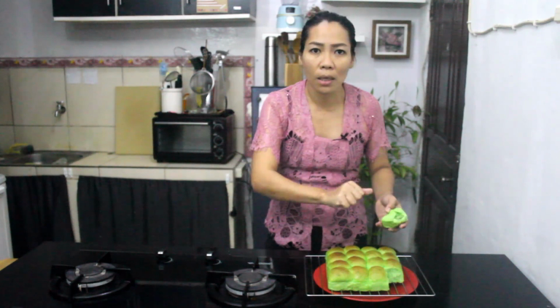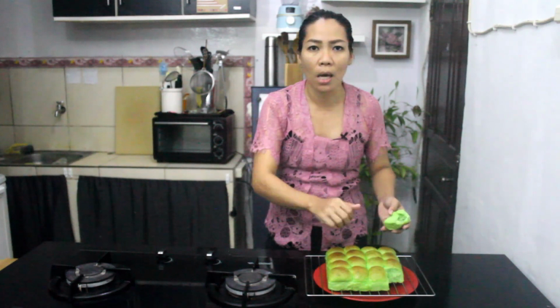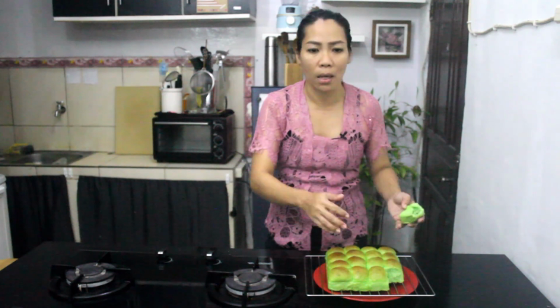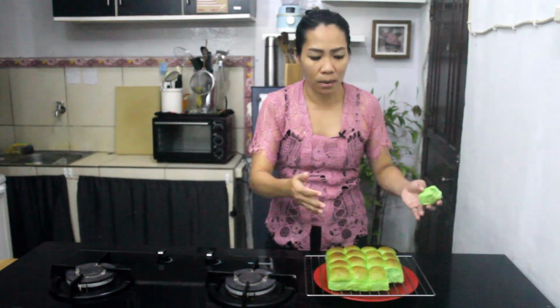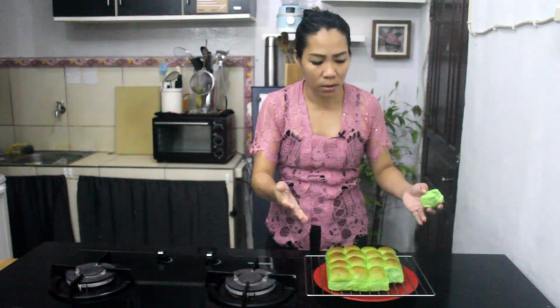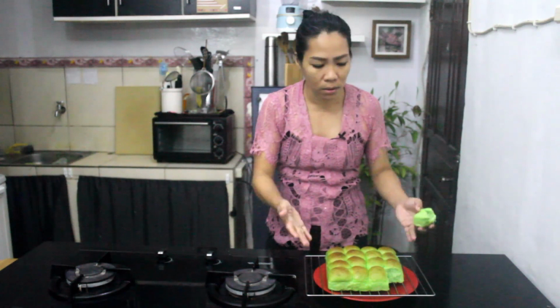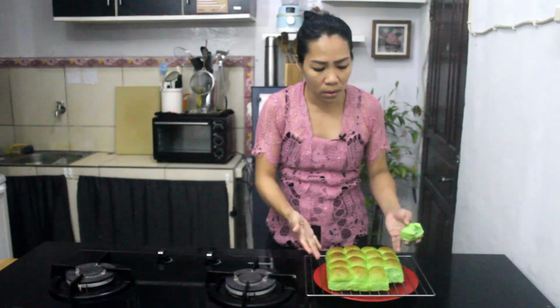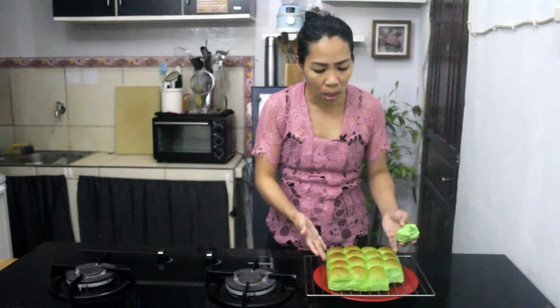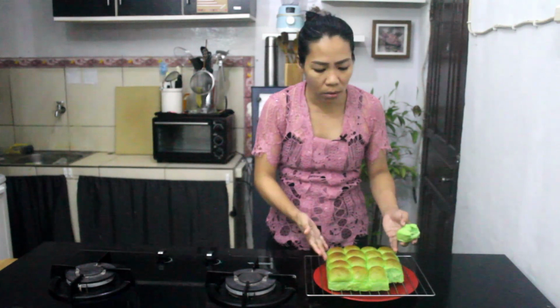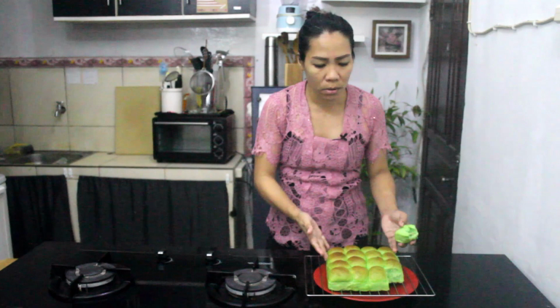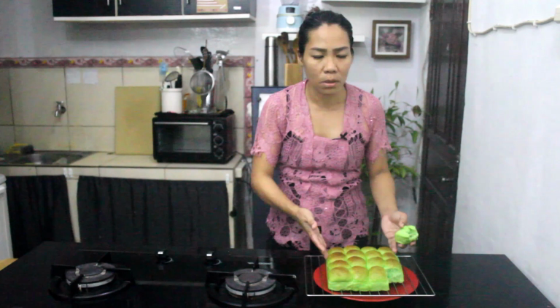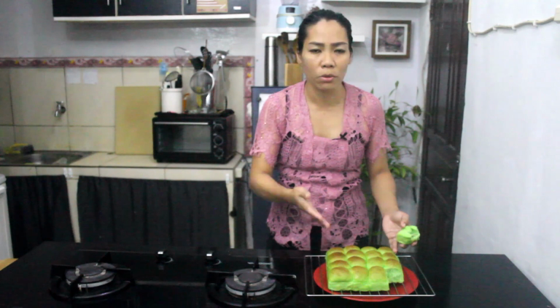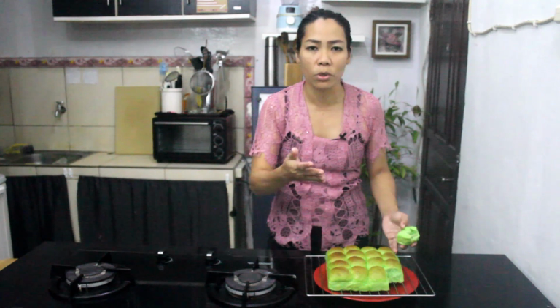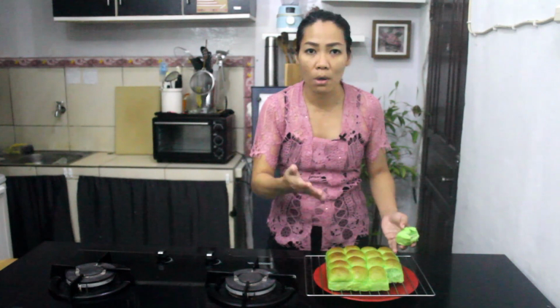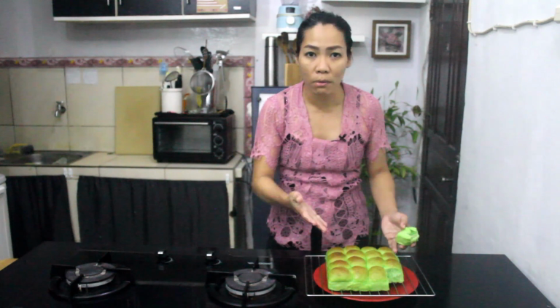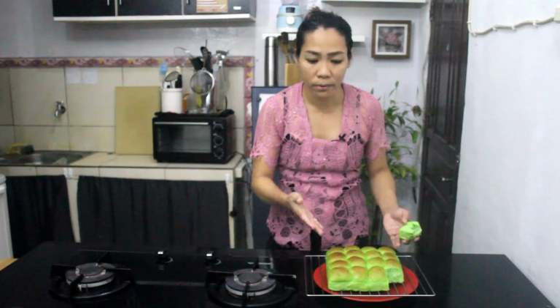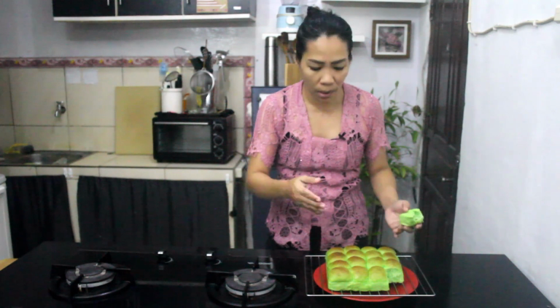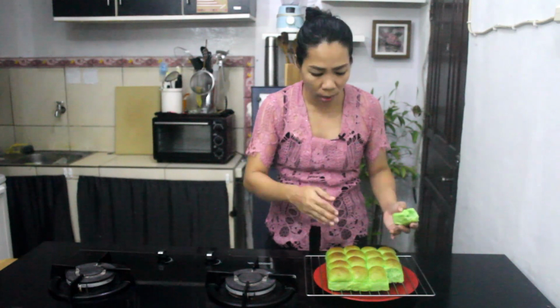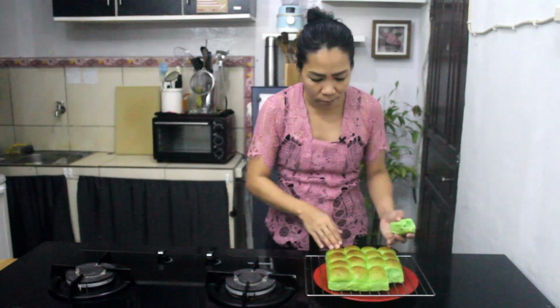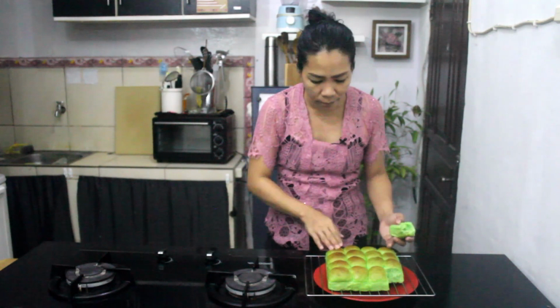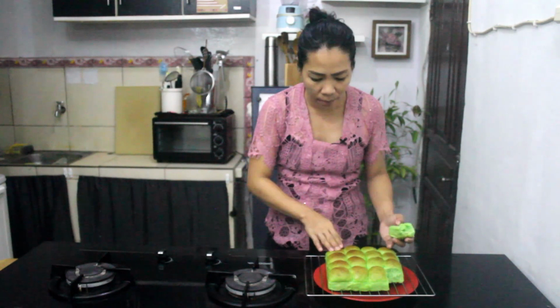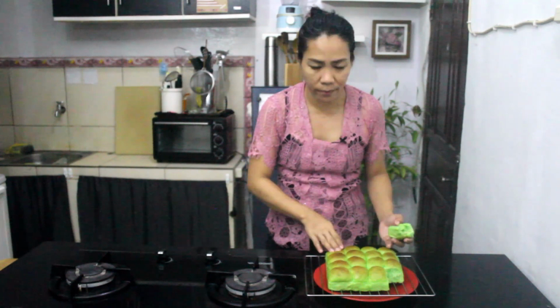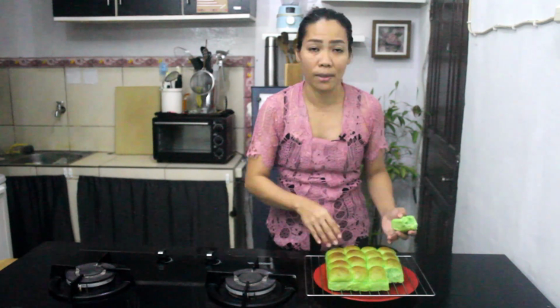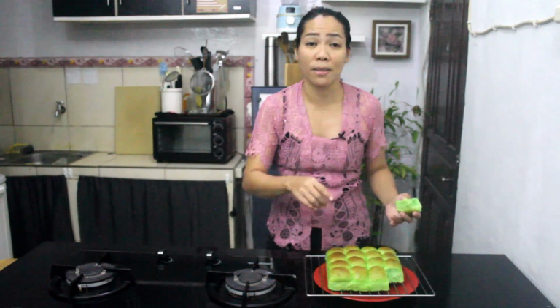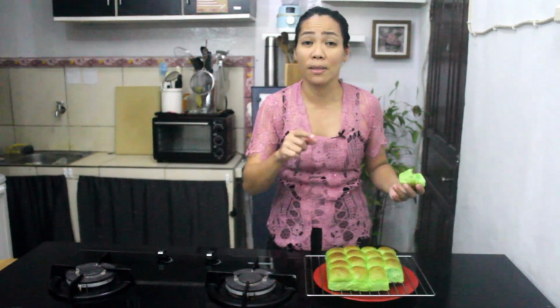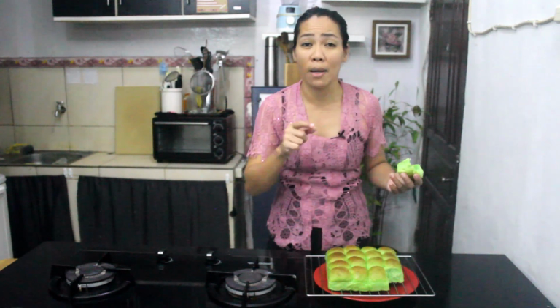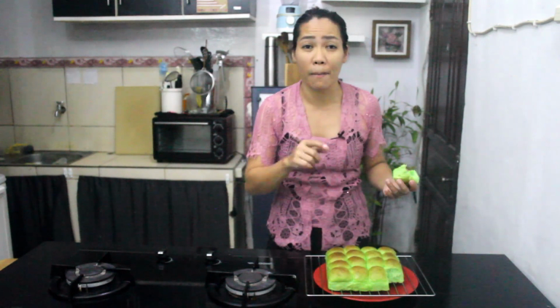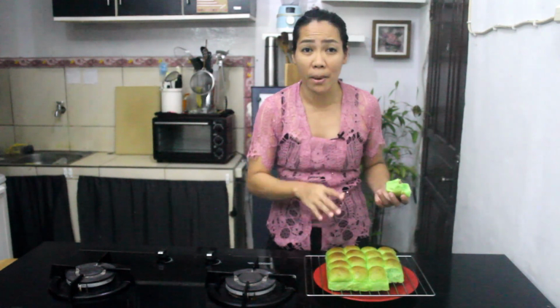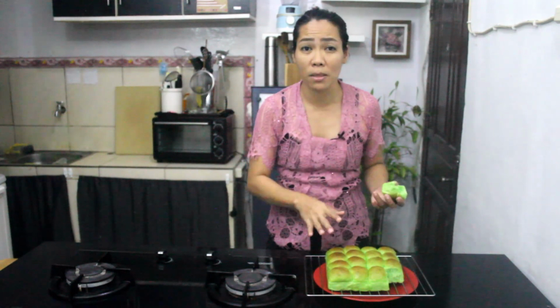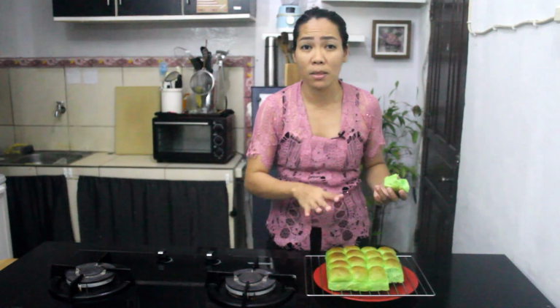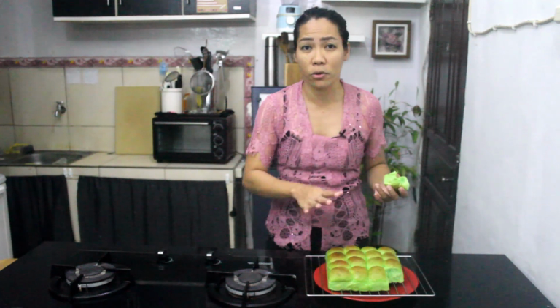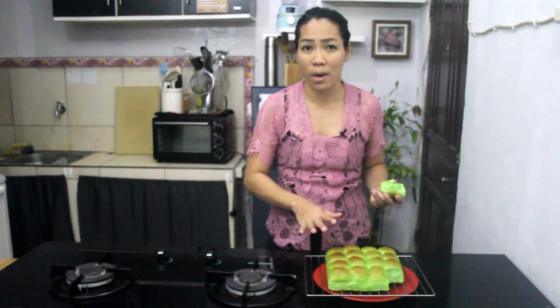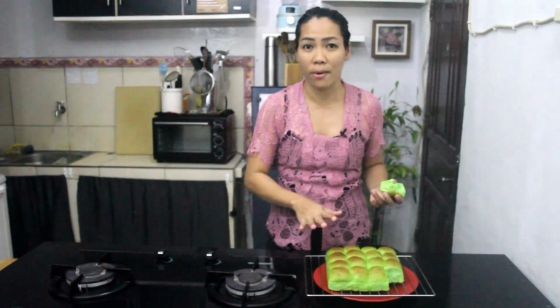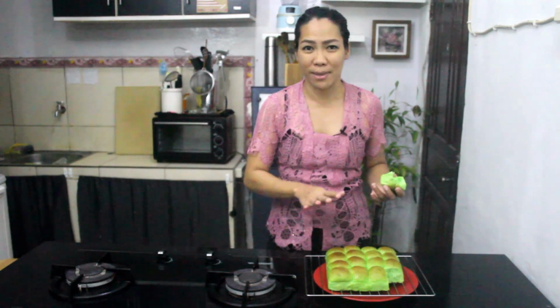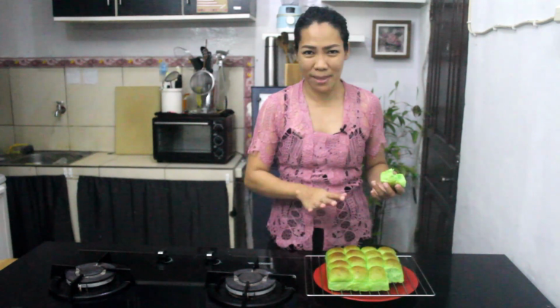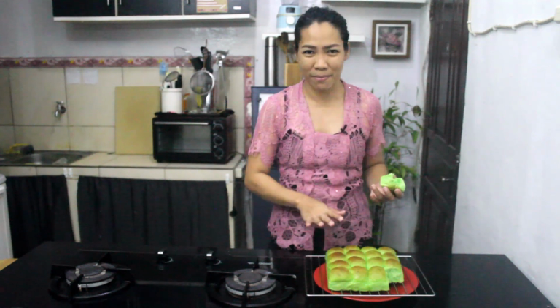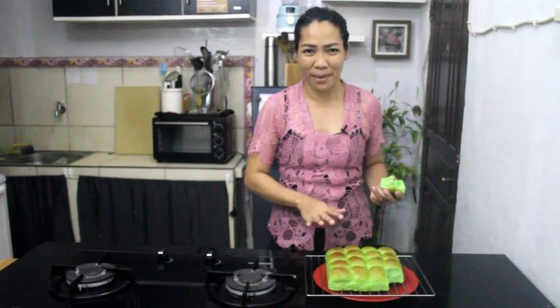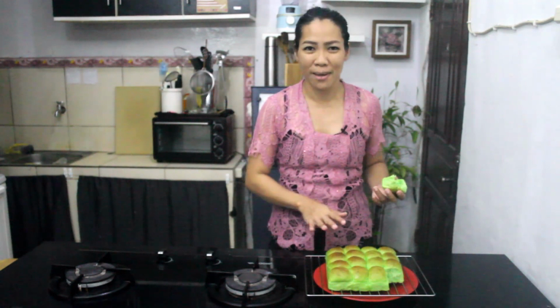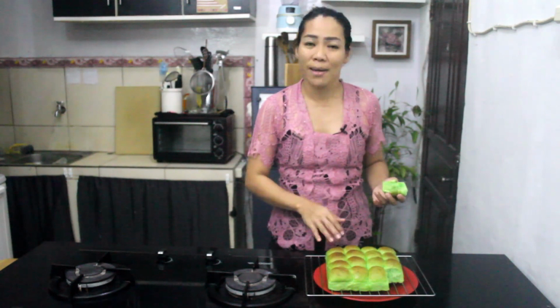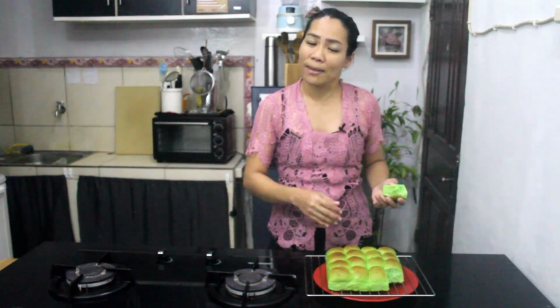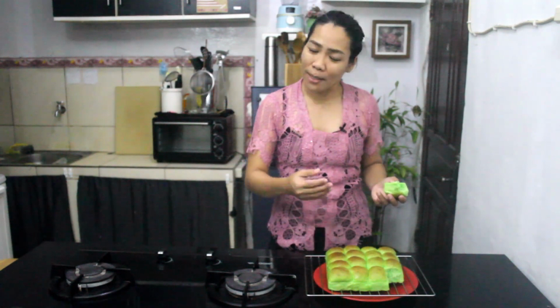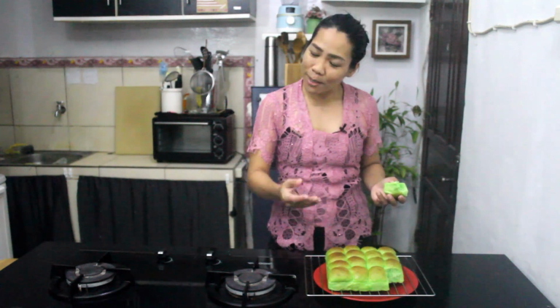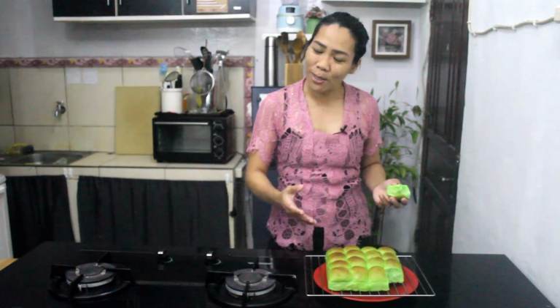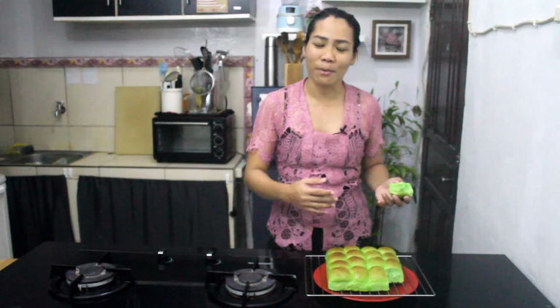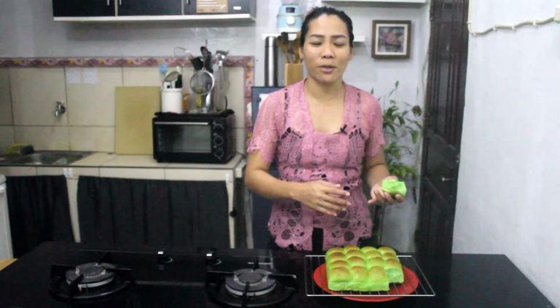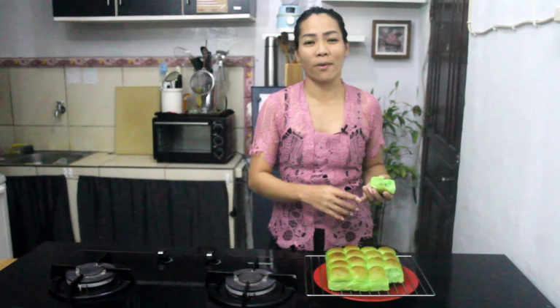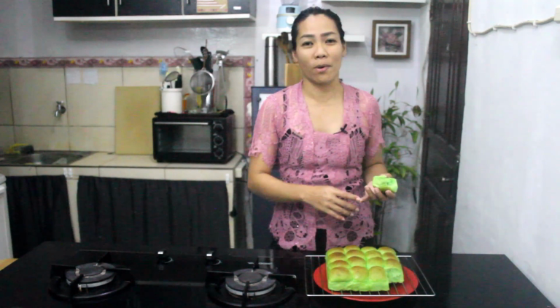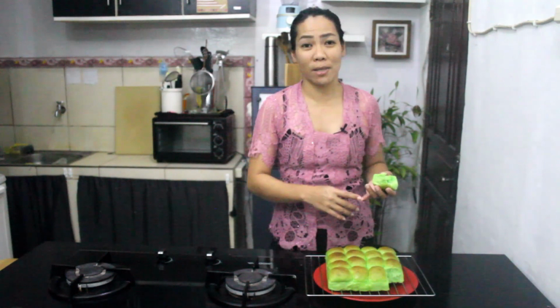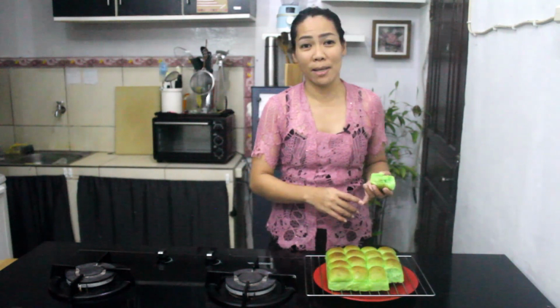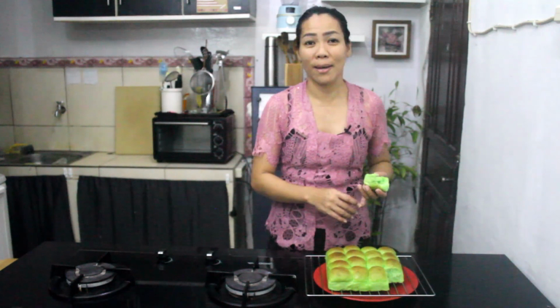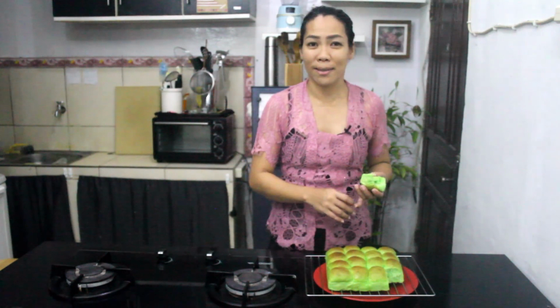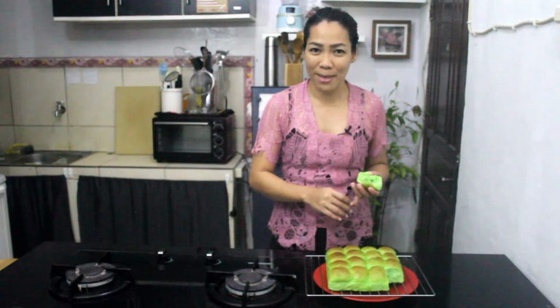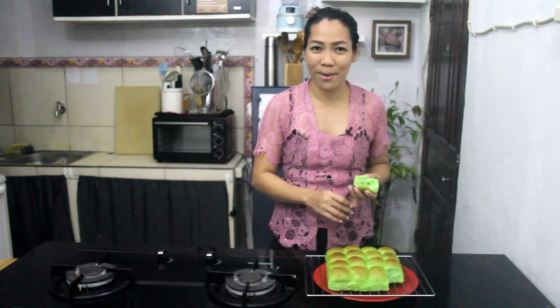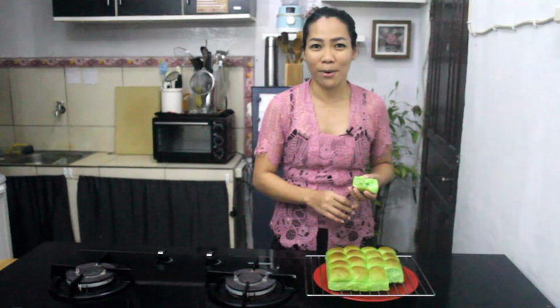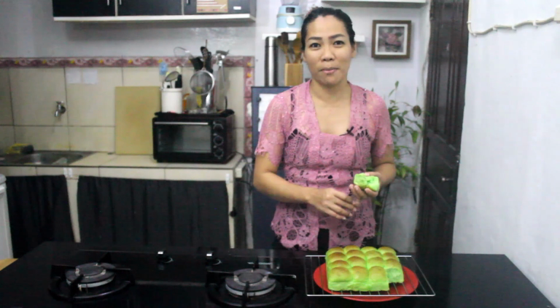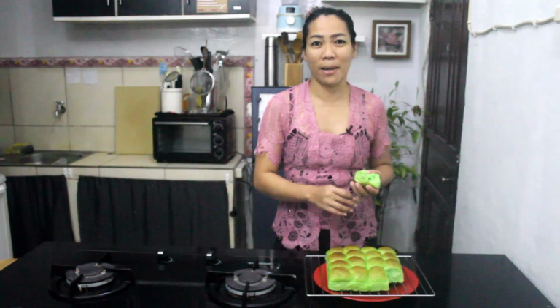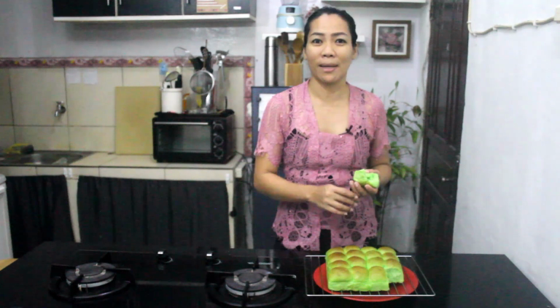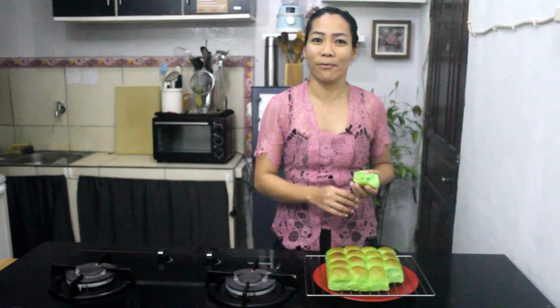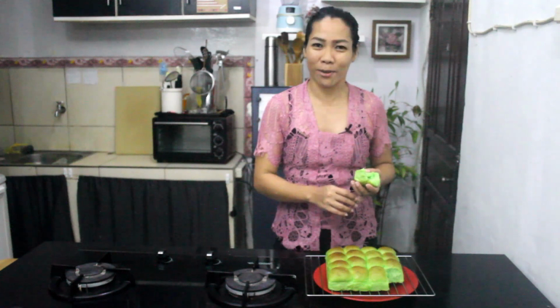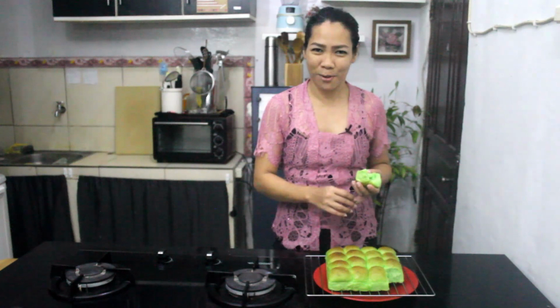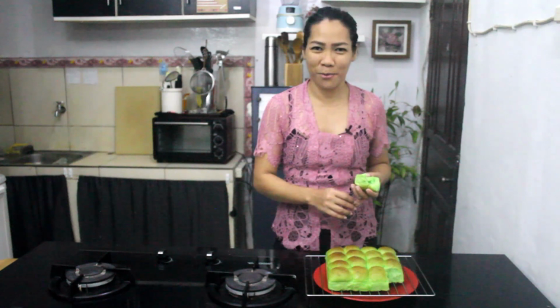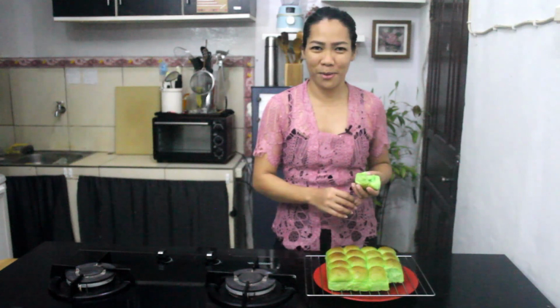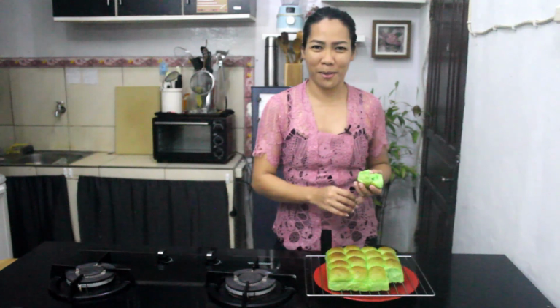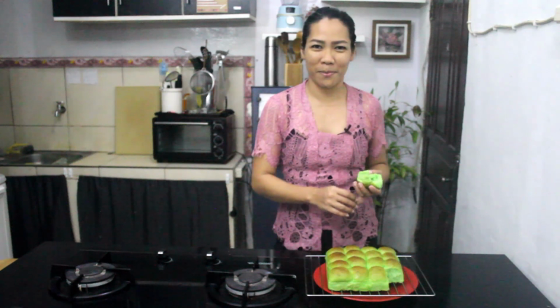This is a must-try recipe. Thank you so much for watching — I'll see you again on Monday for a new recipe!